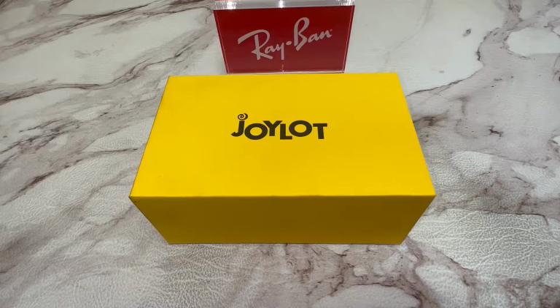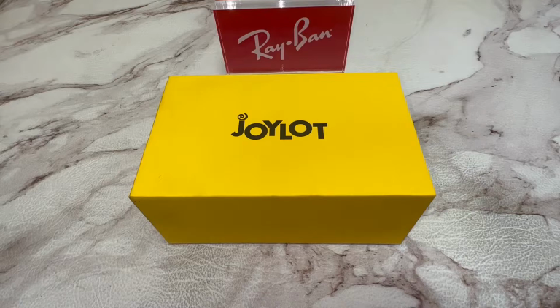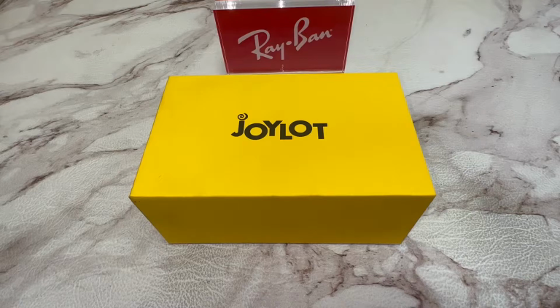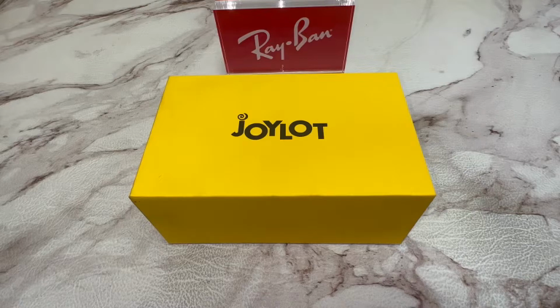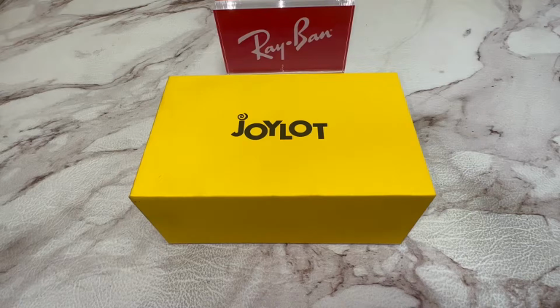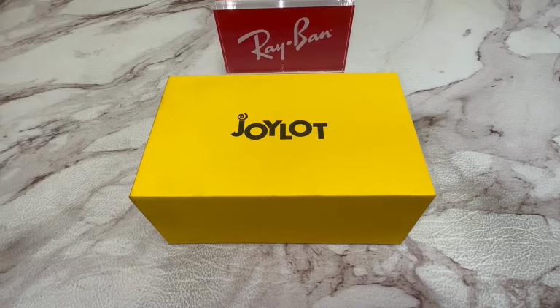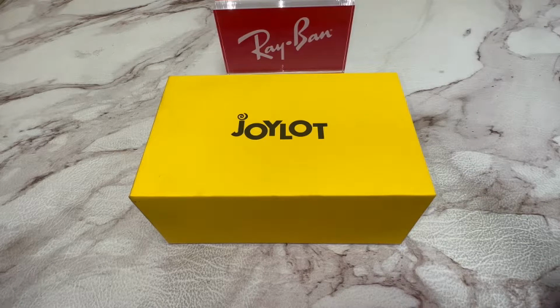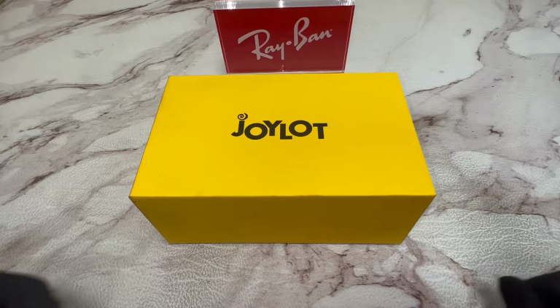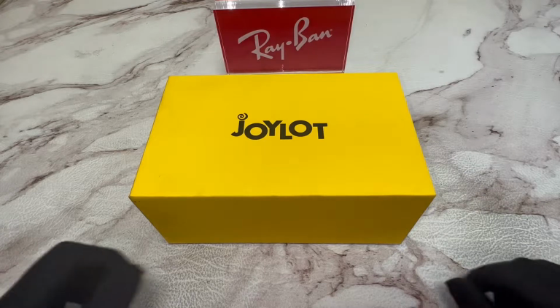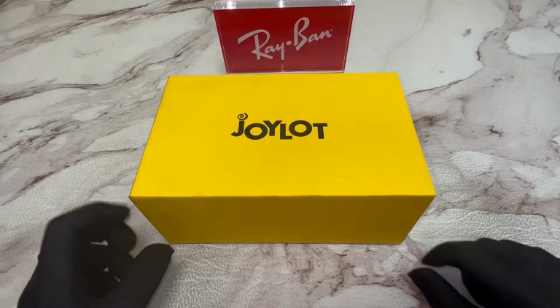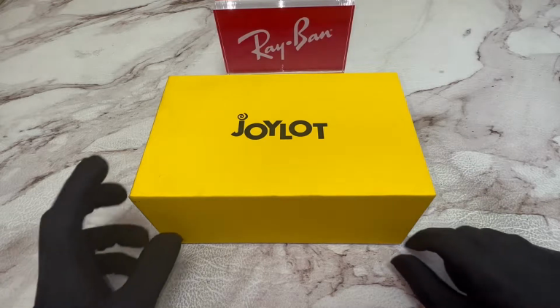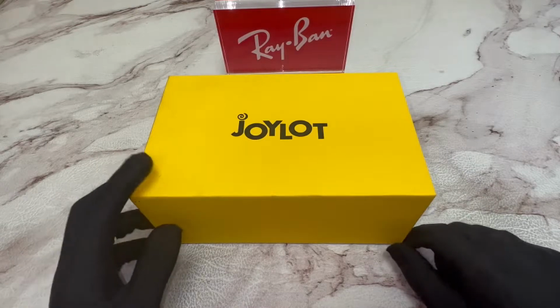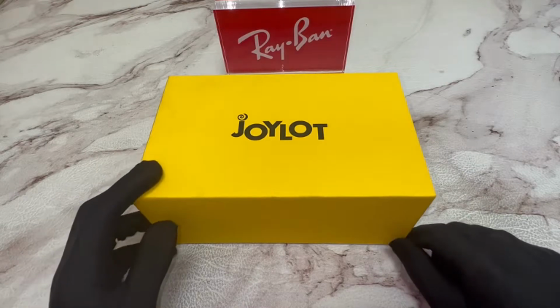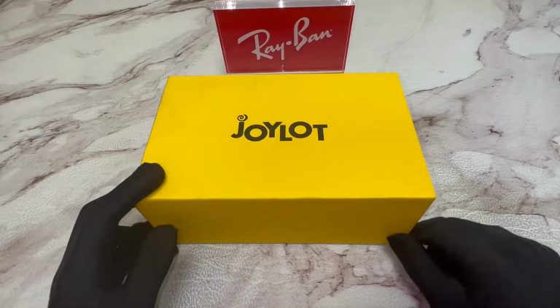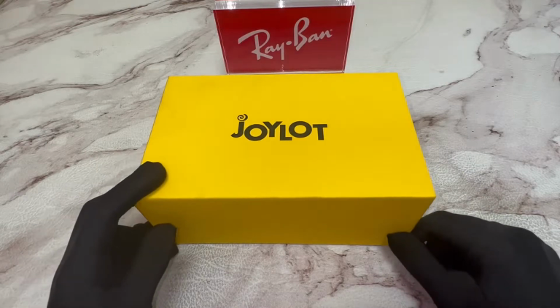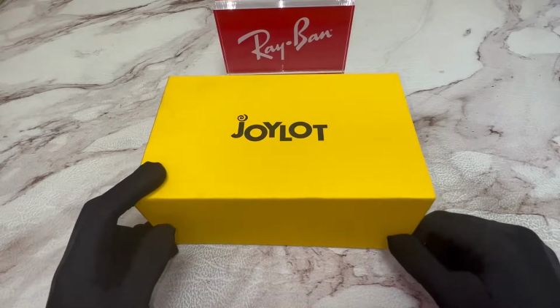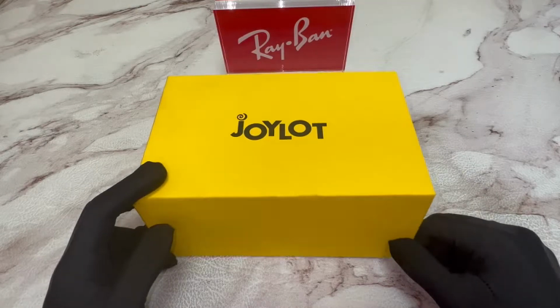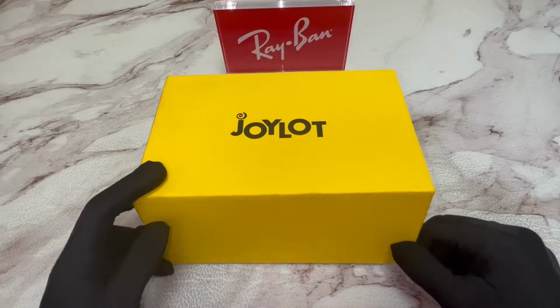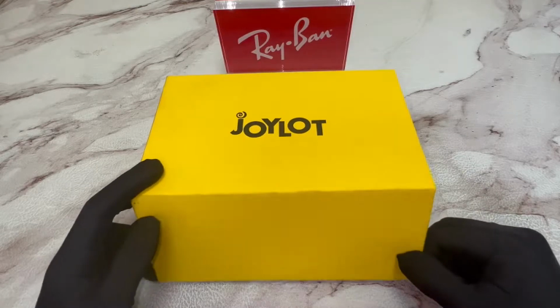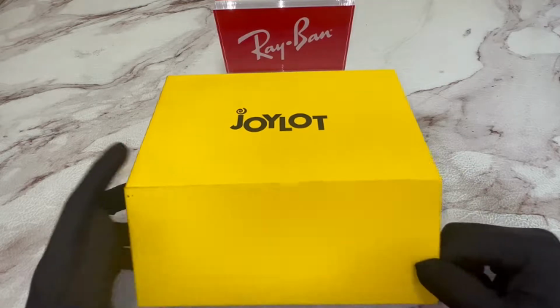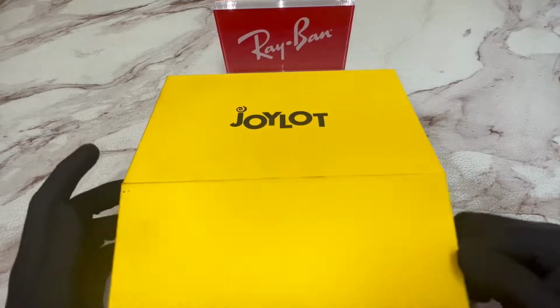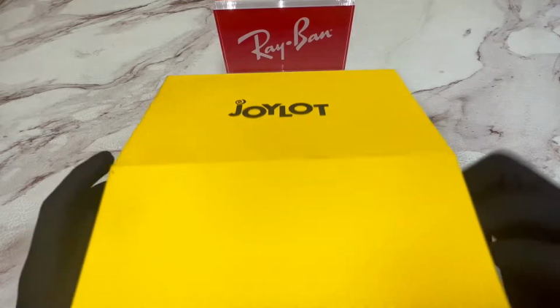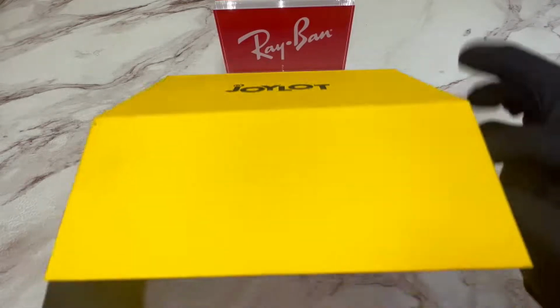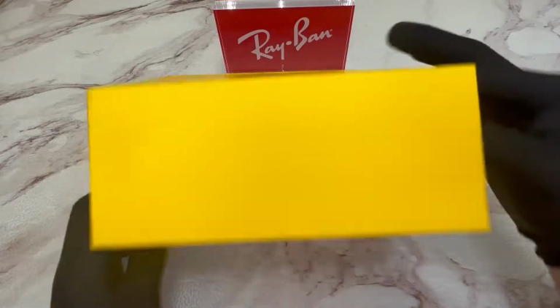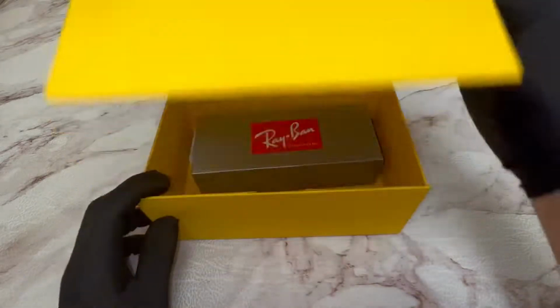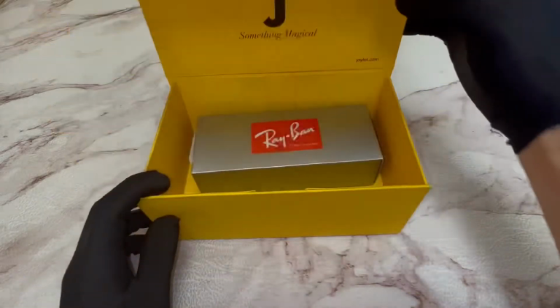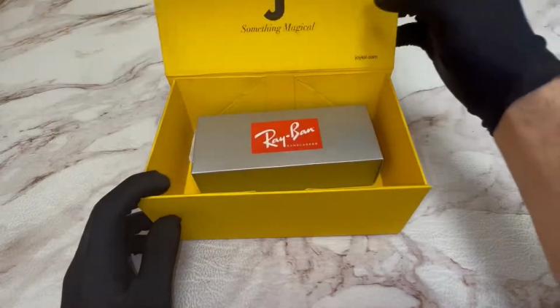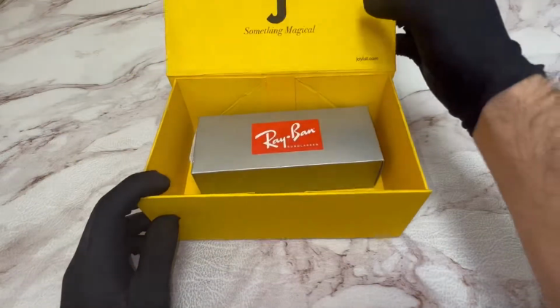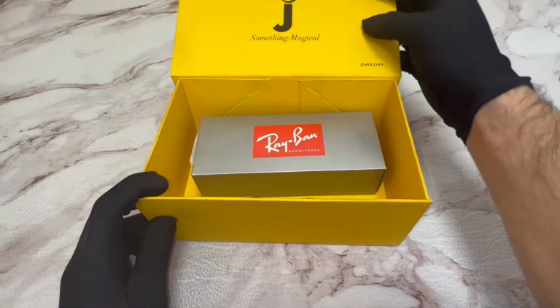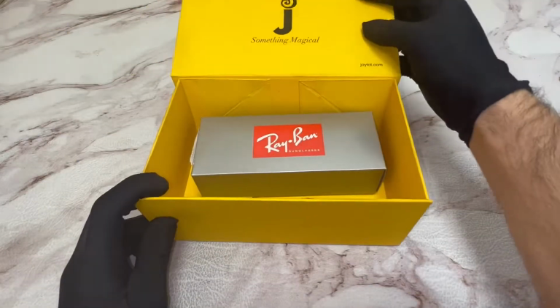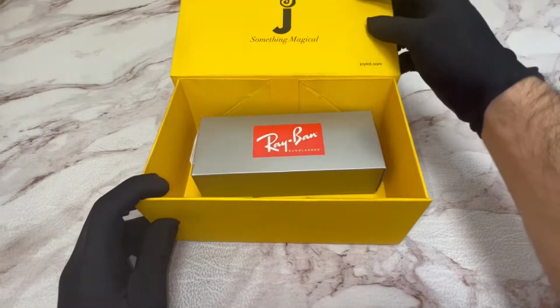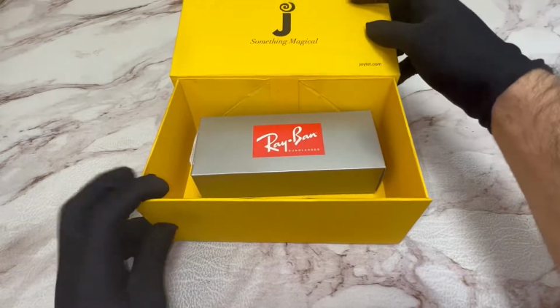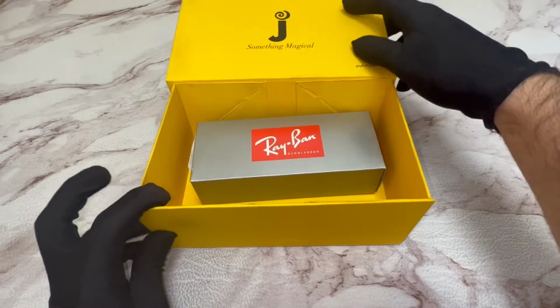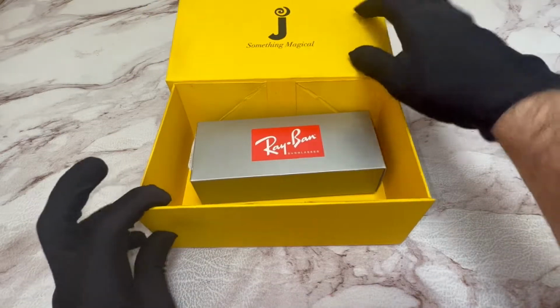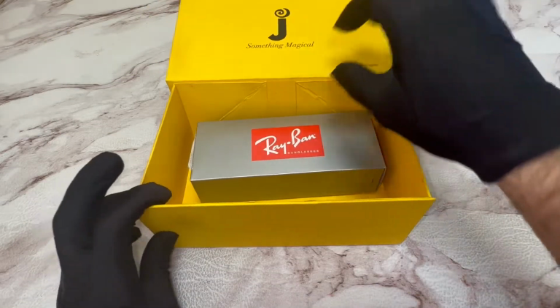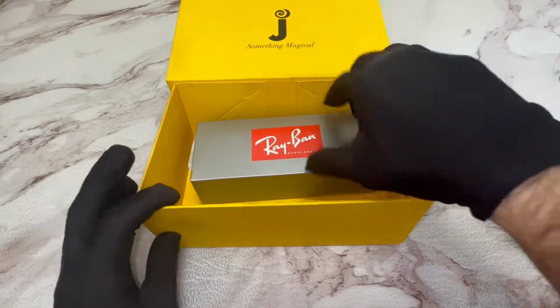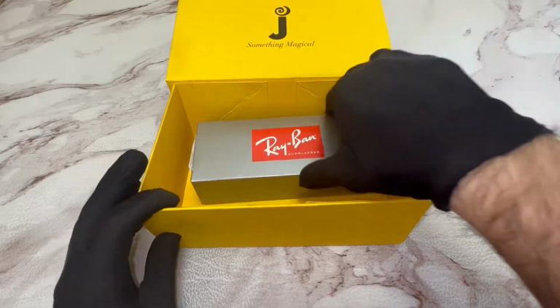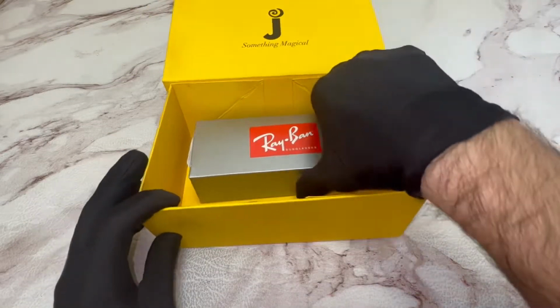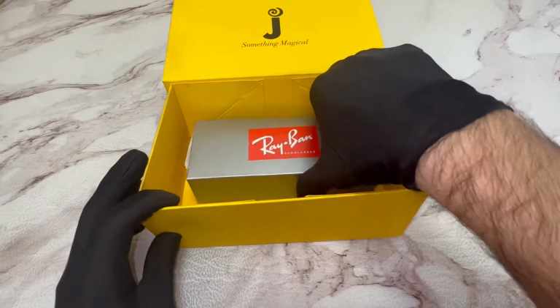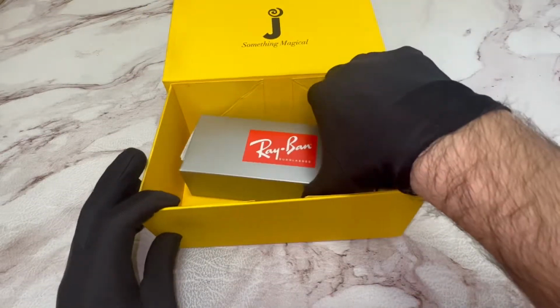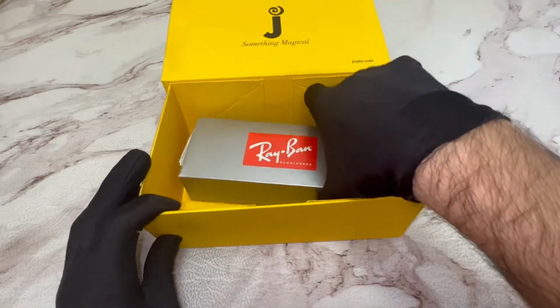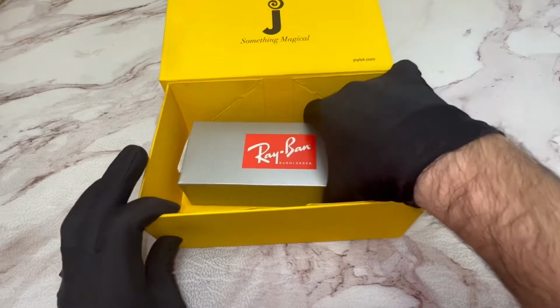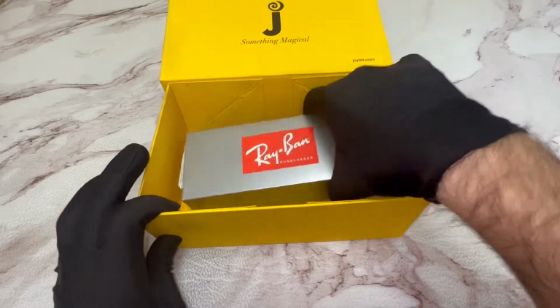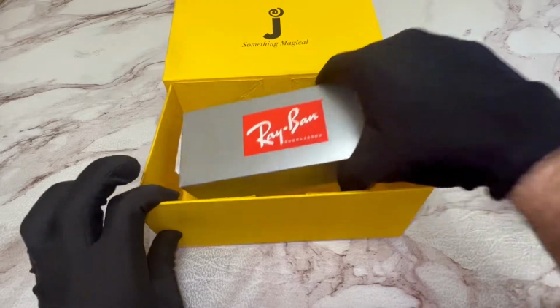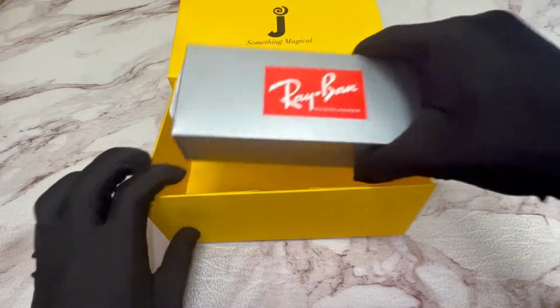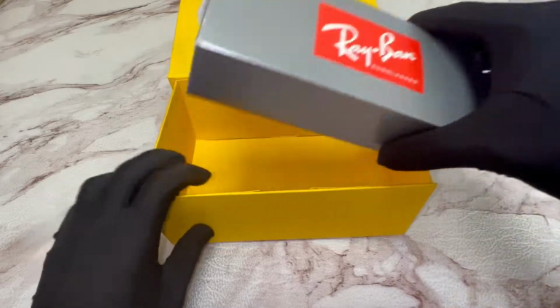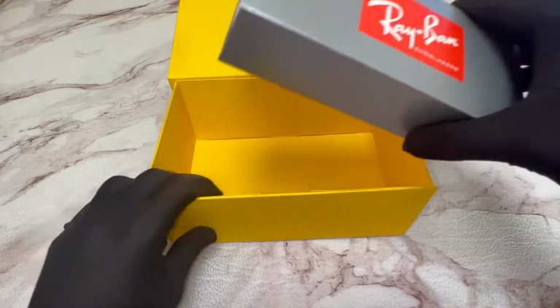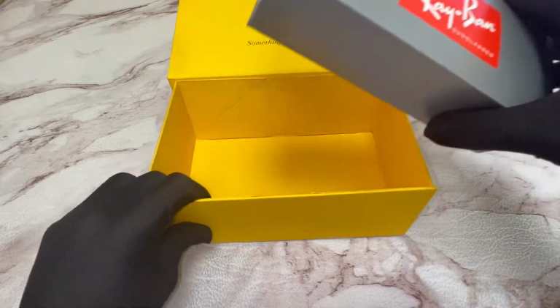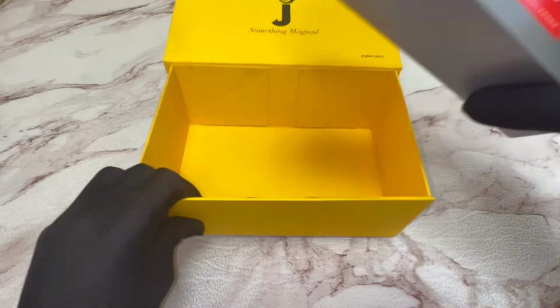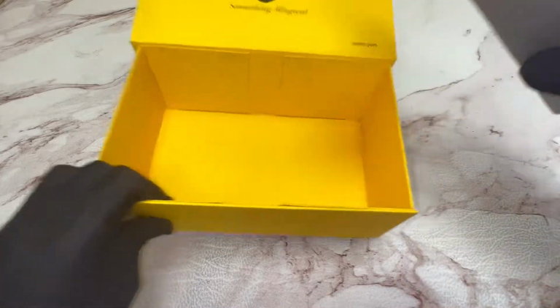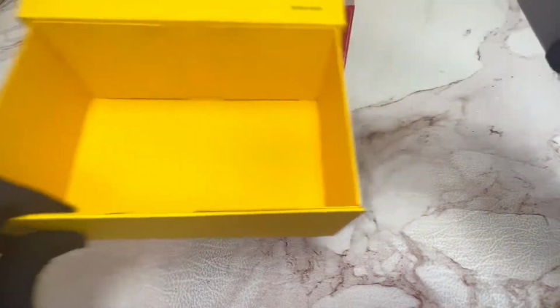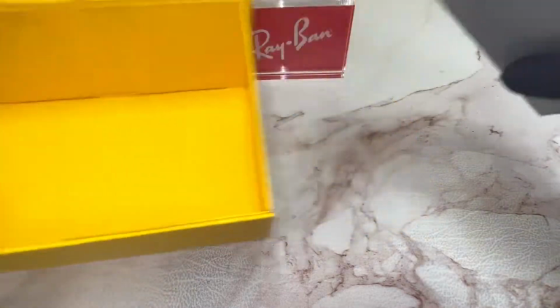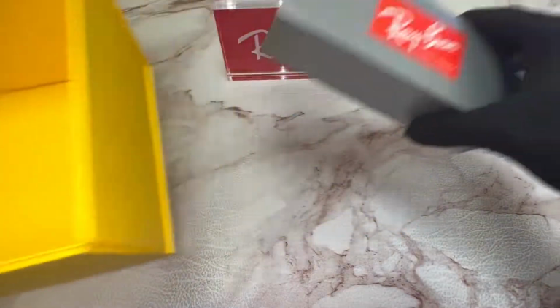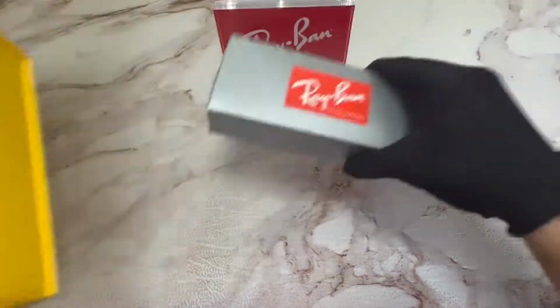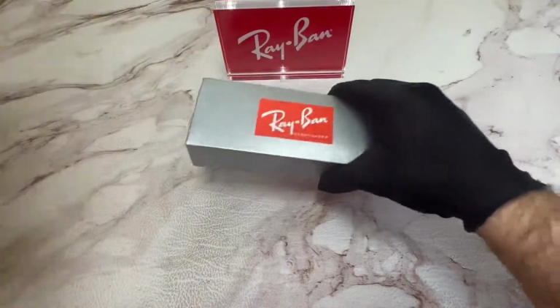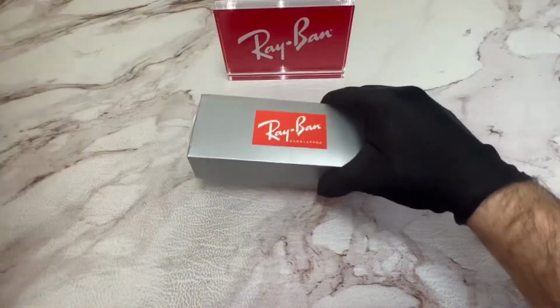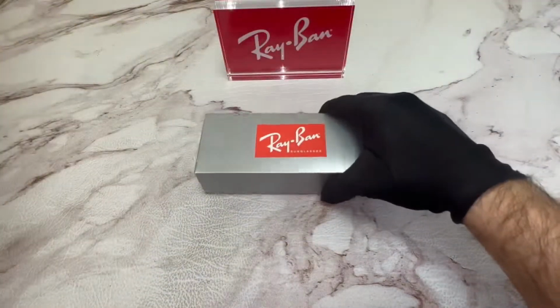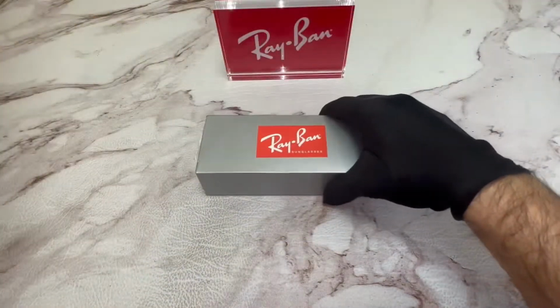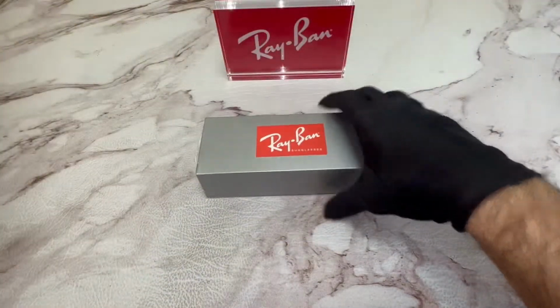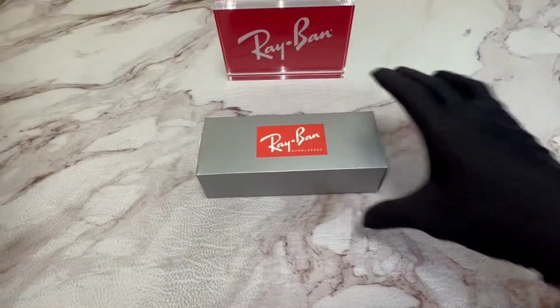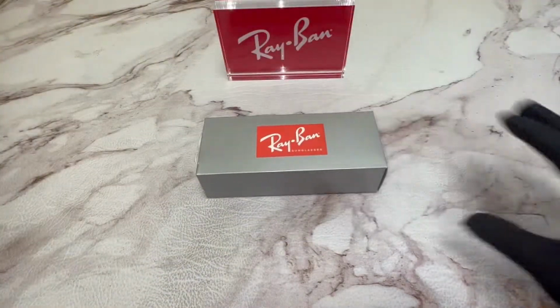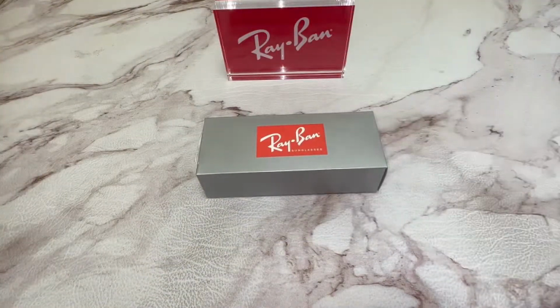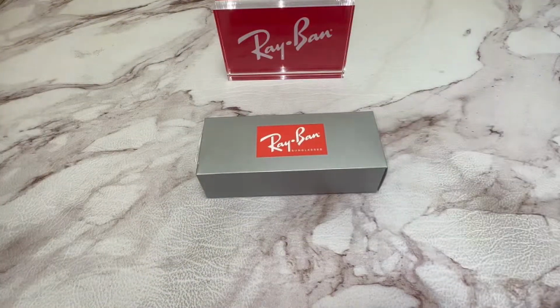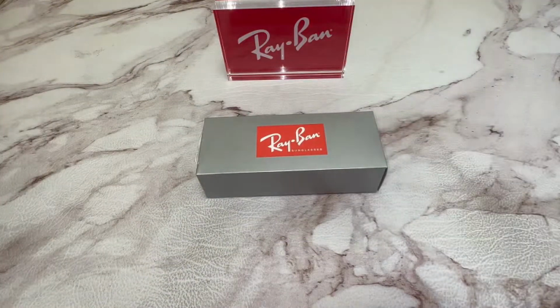Hello everyone, greetings to Joy.com. Today, I'll be unboxing Ray-Ban Wayfarer Sunglasses model RB2132.